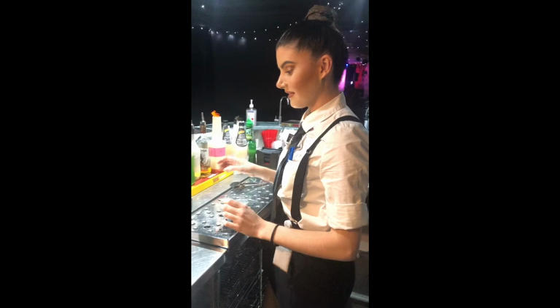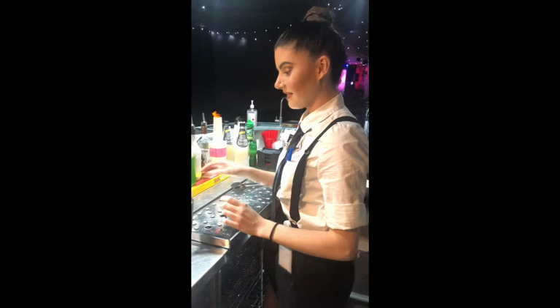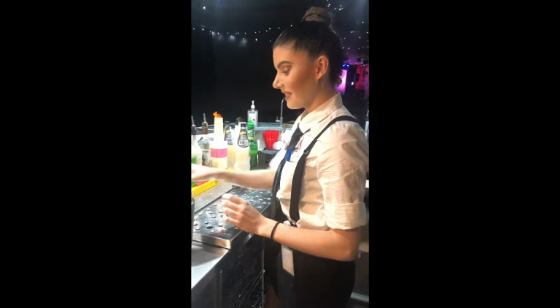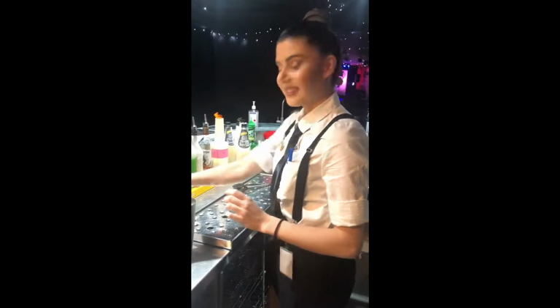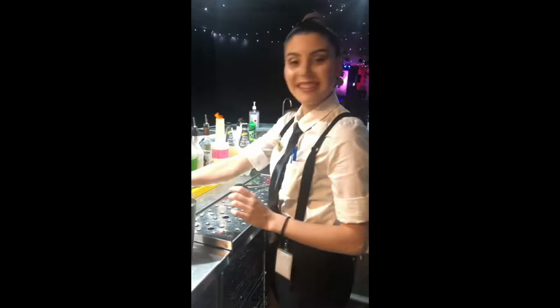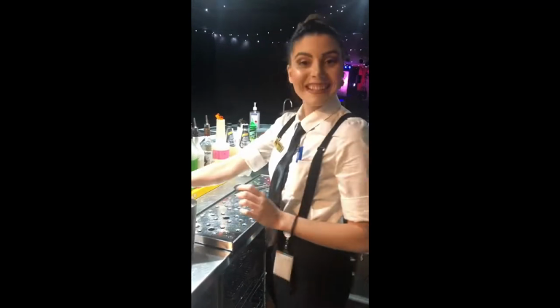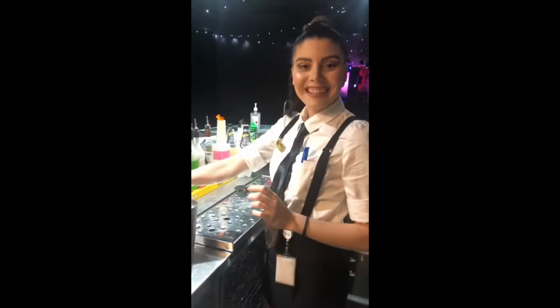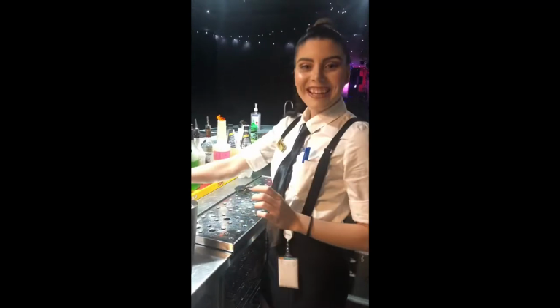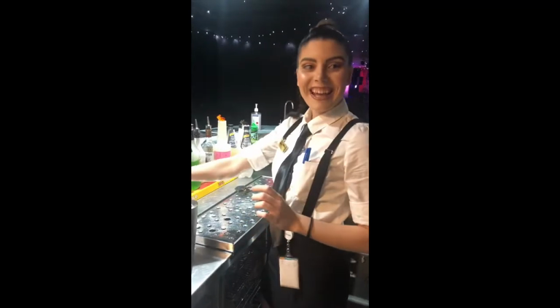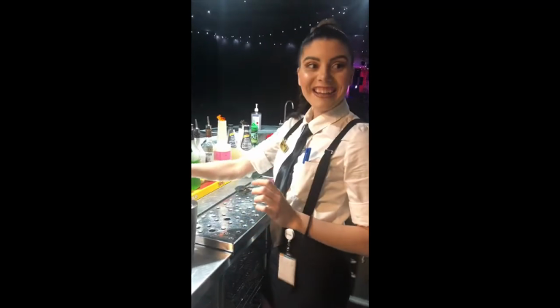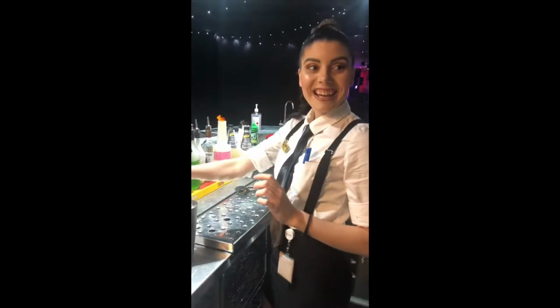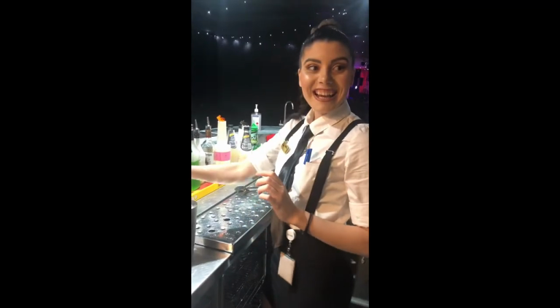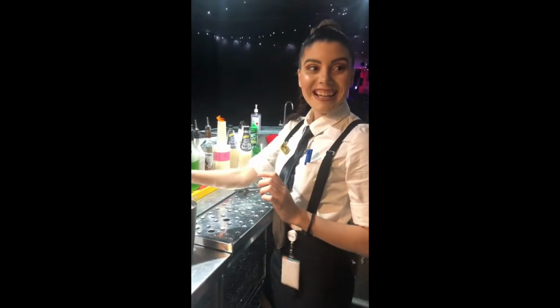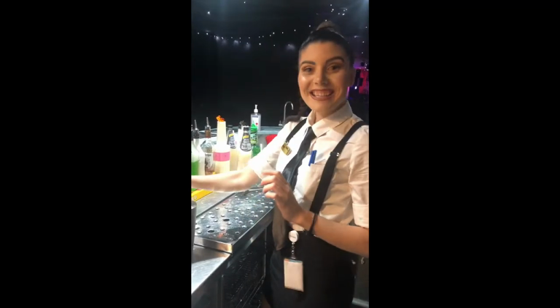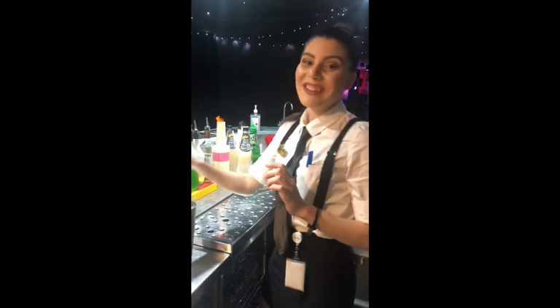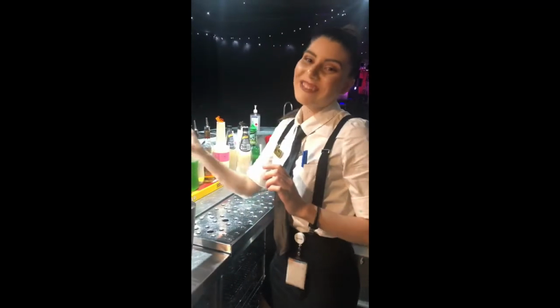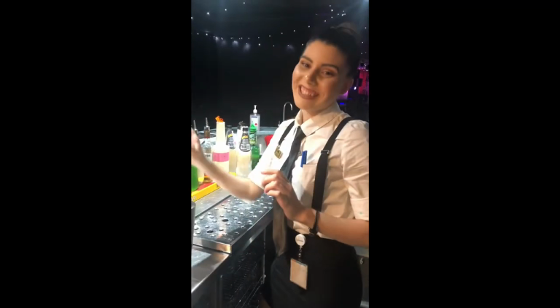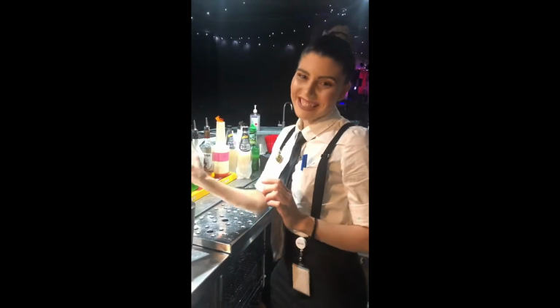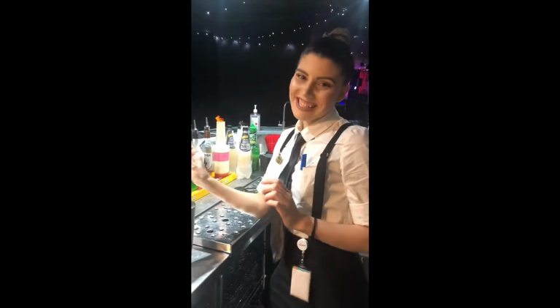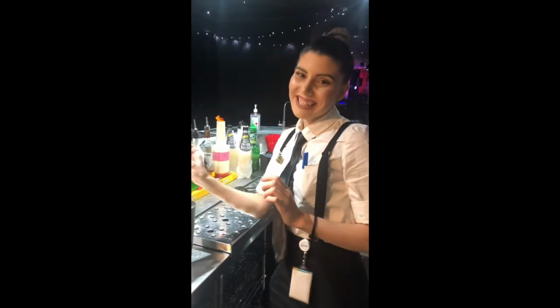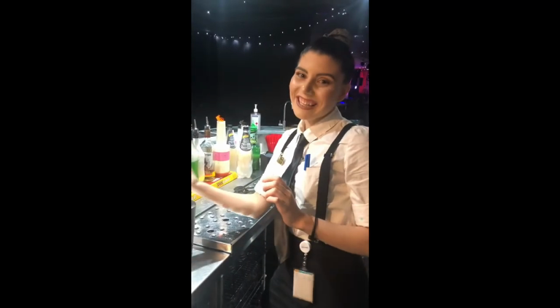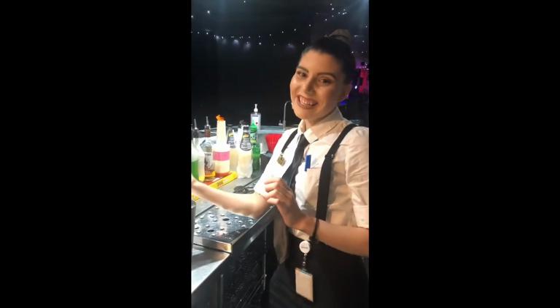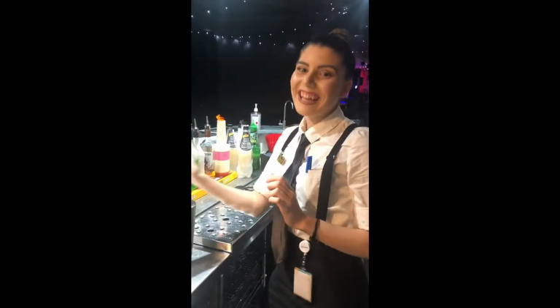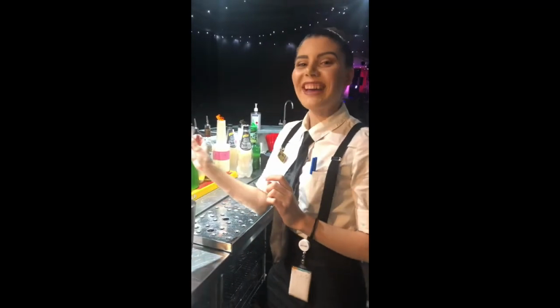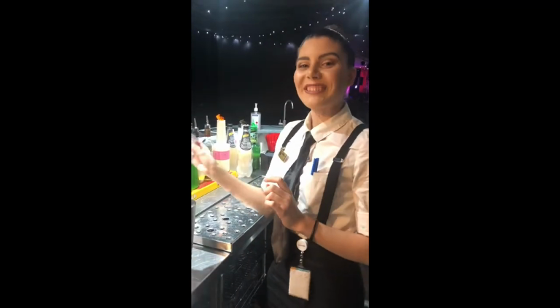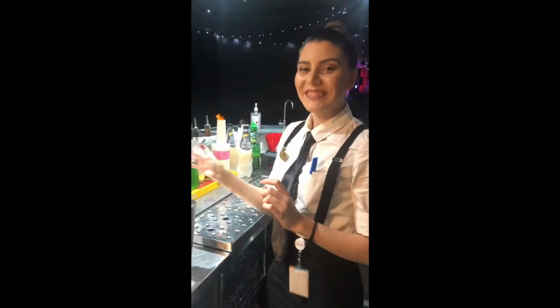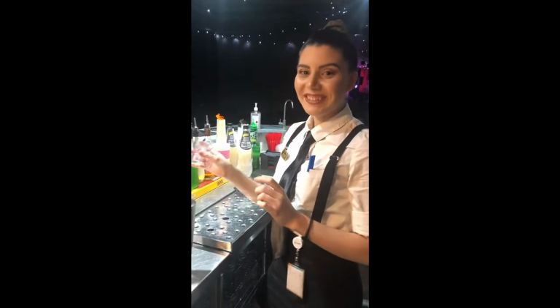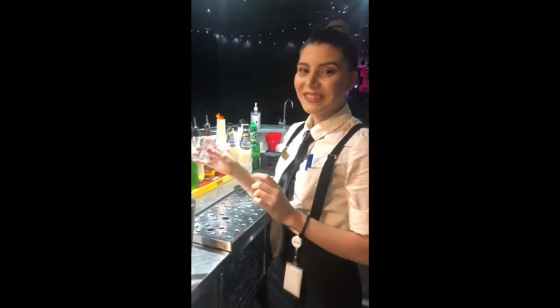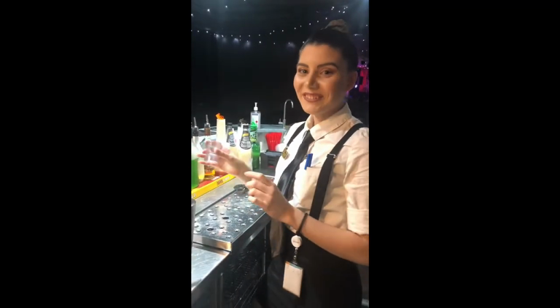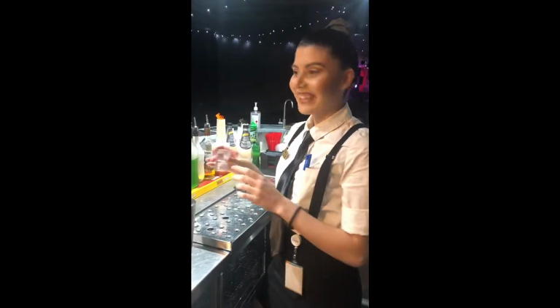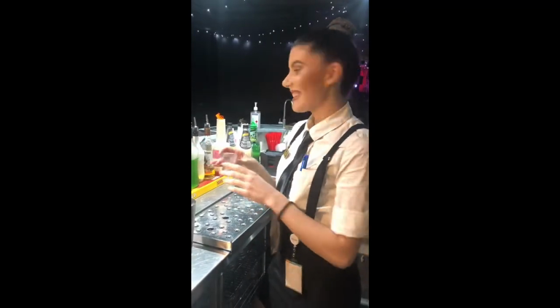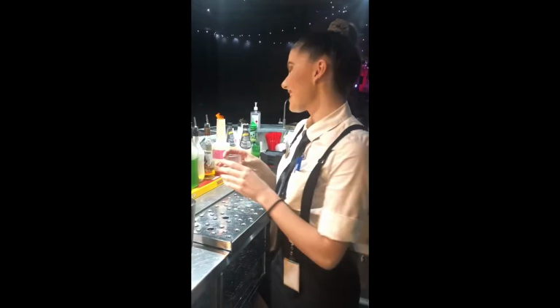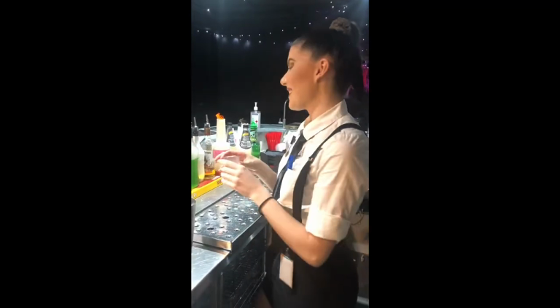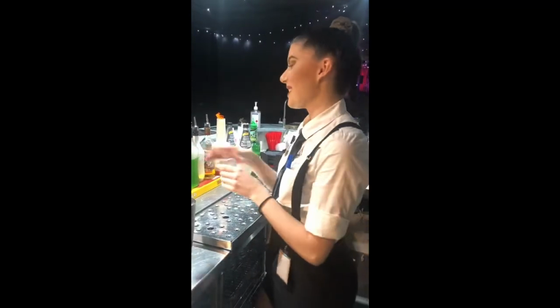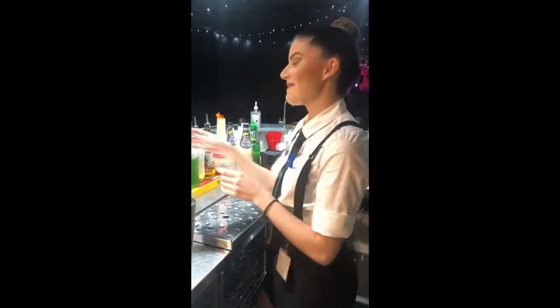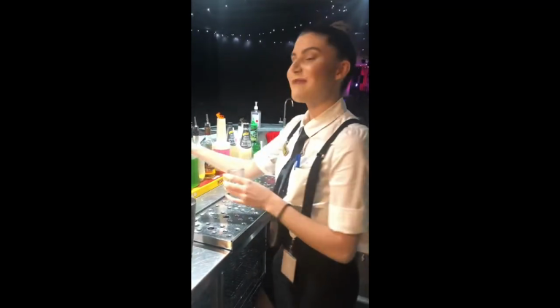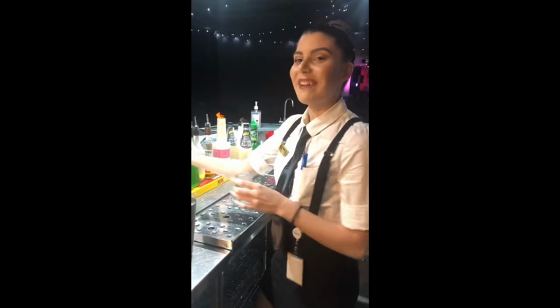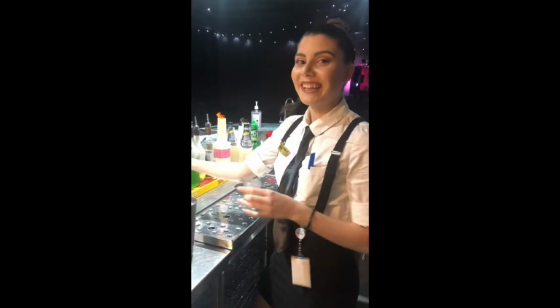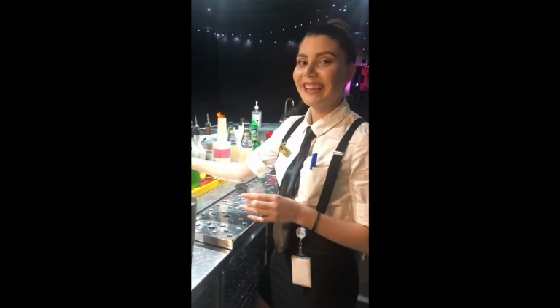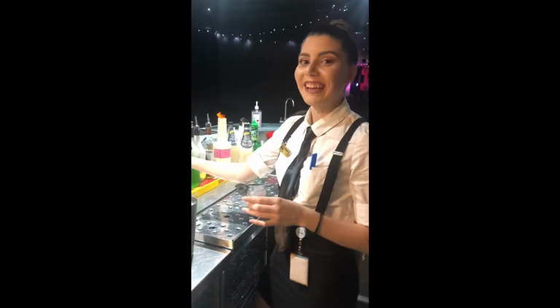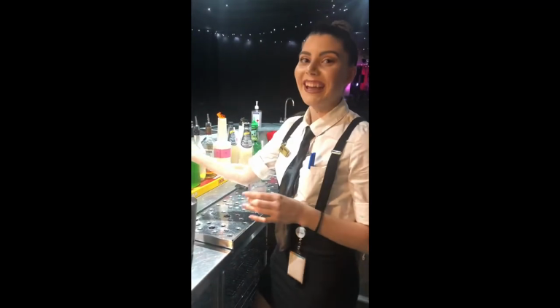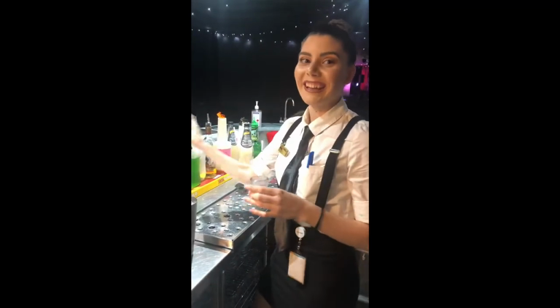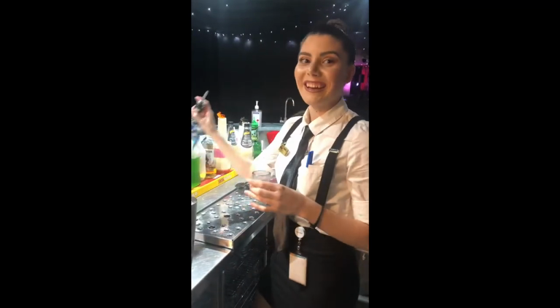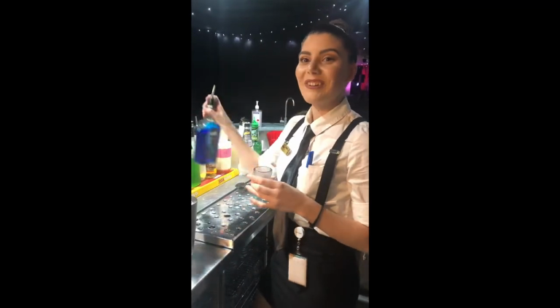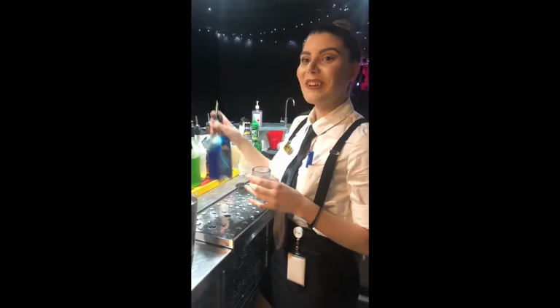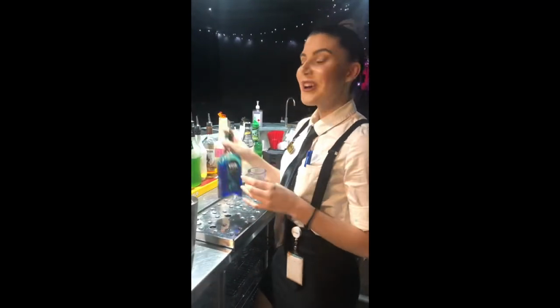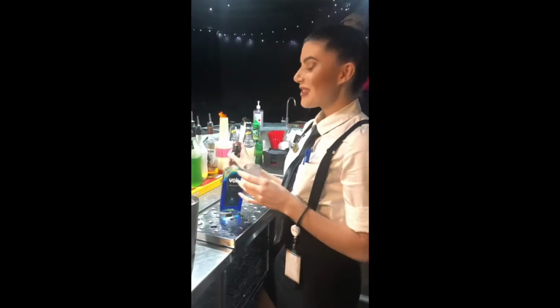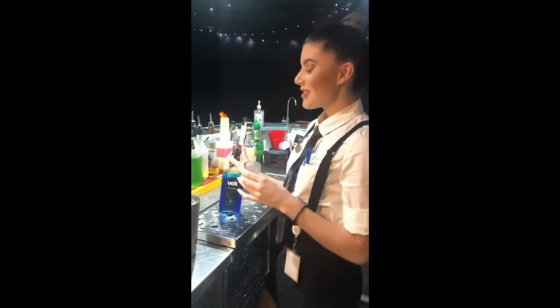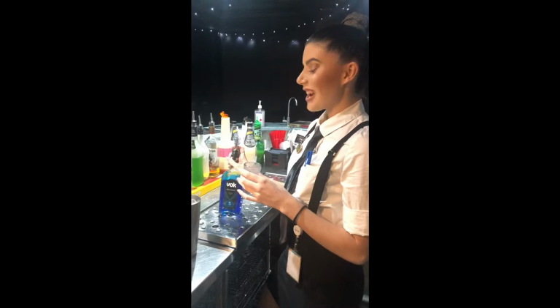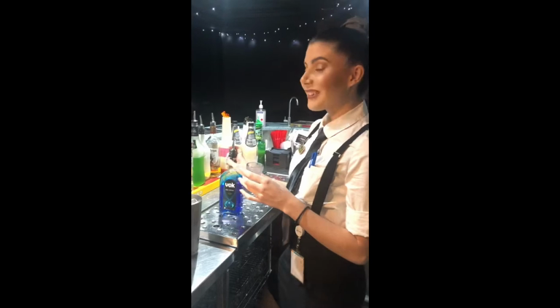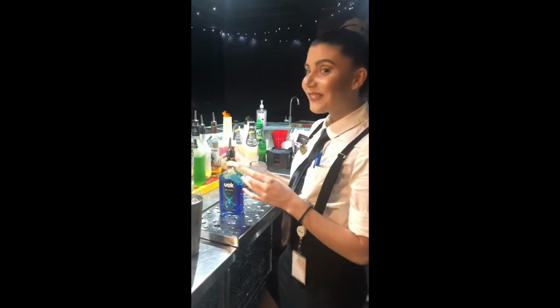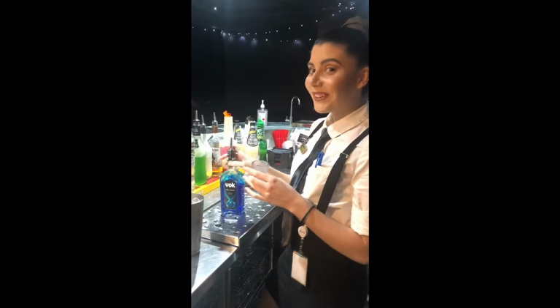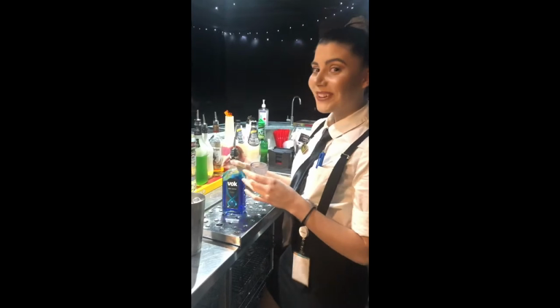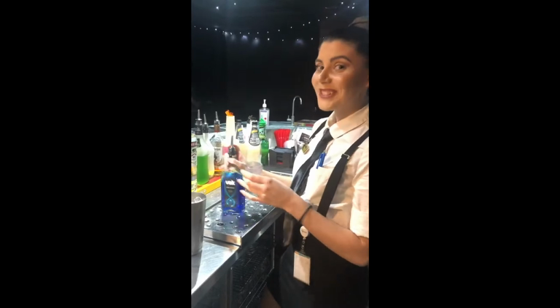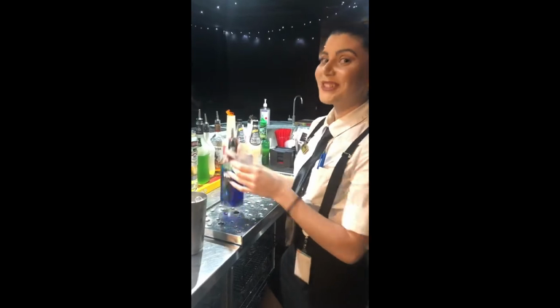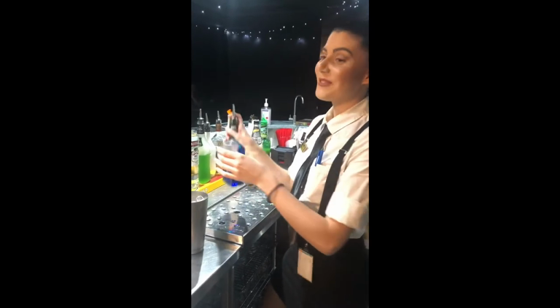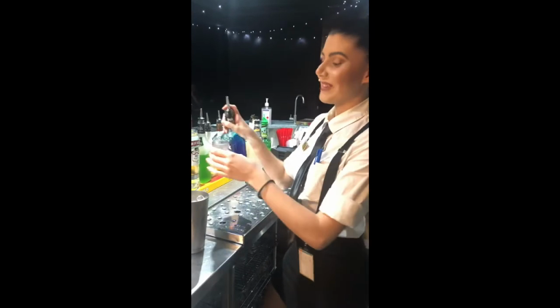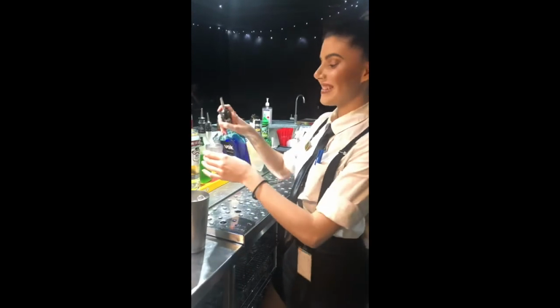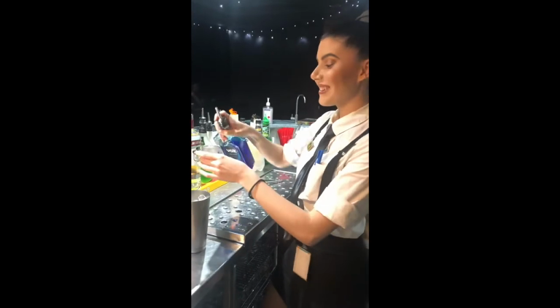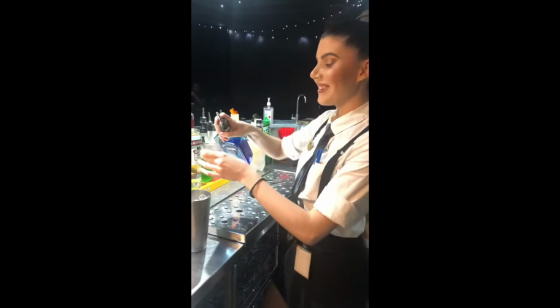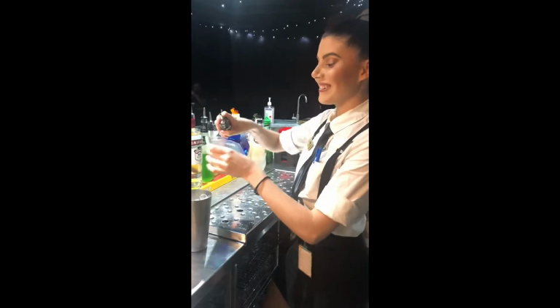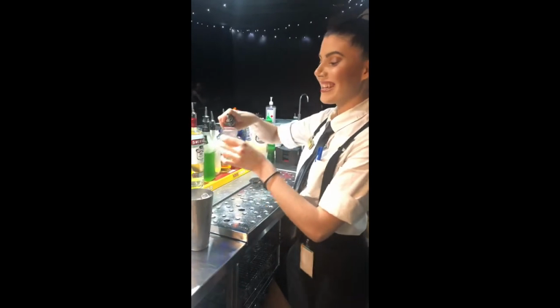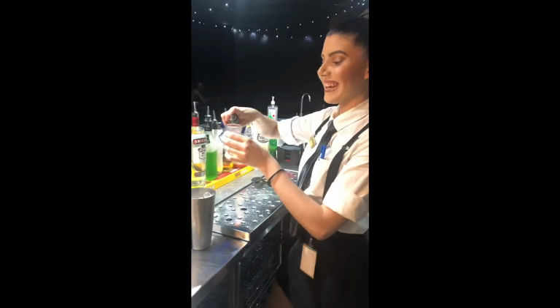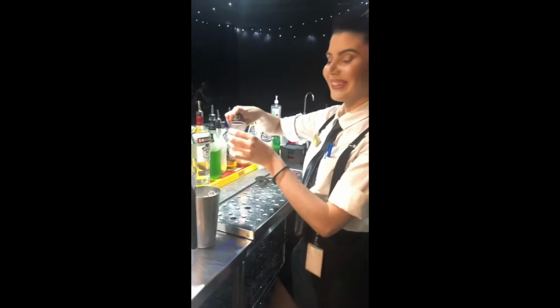Hey guys, we're just here at the Redford League Club making a Jack Frost Winter Cocktail.